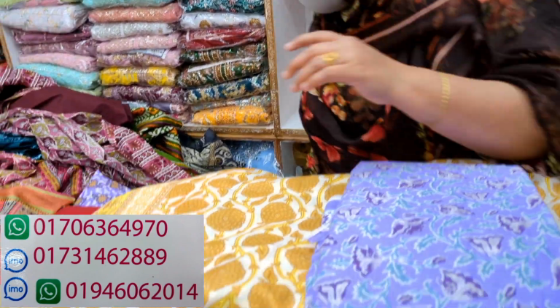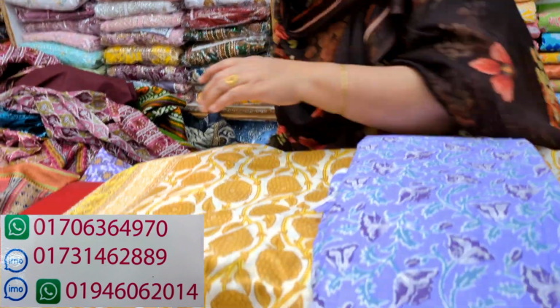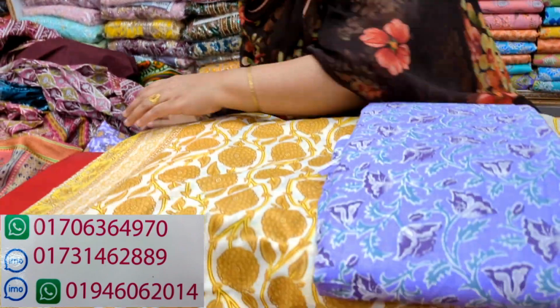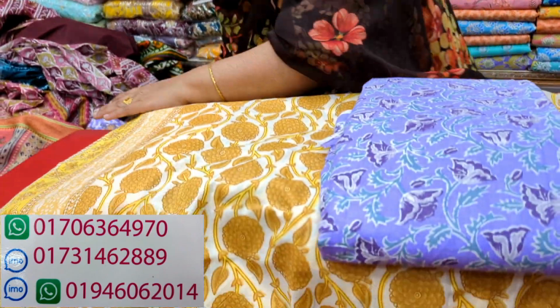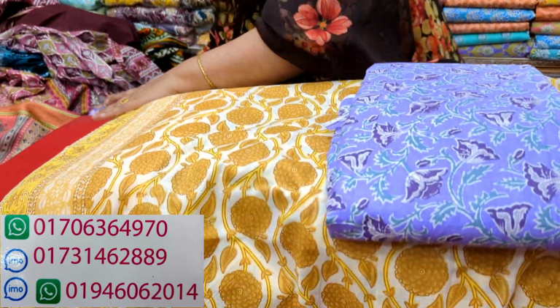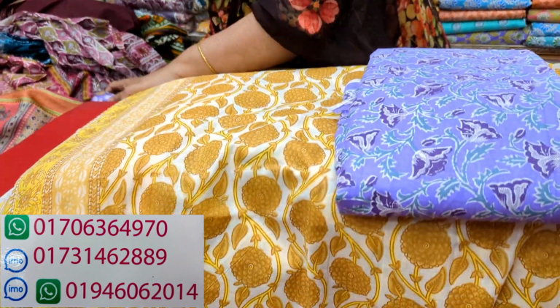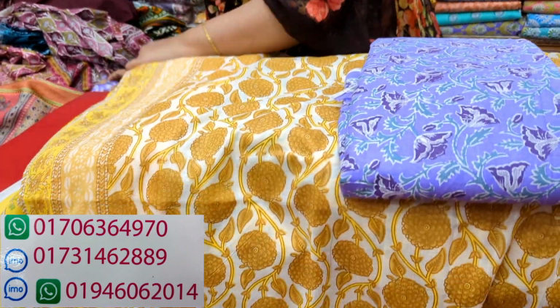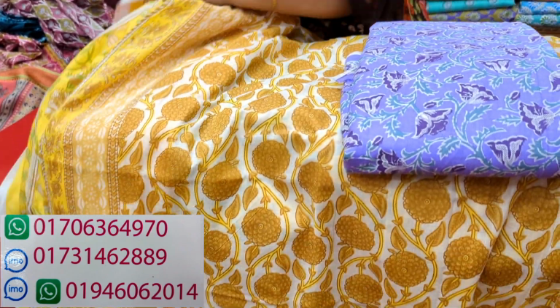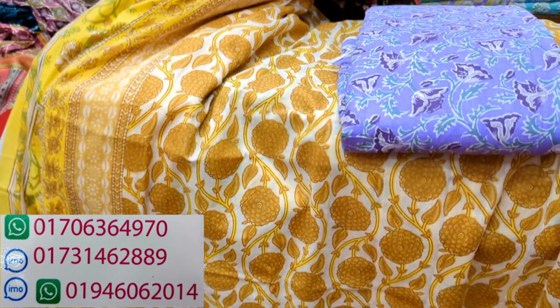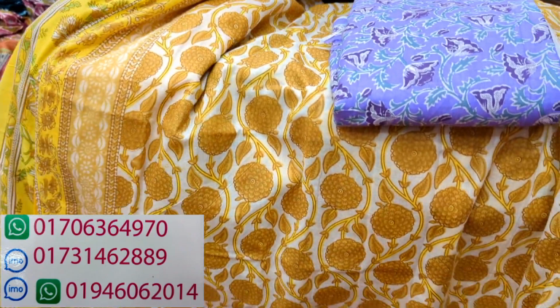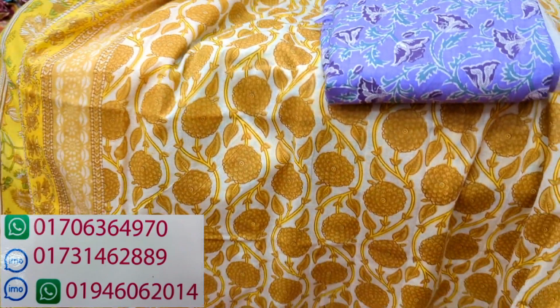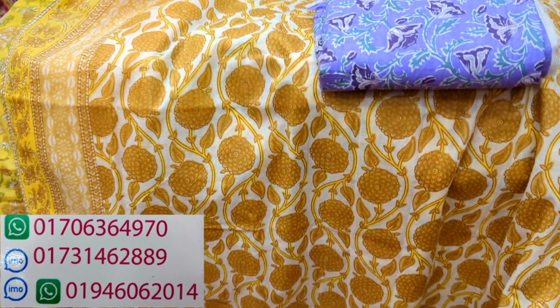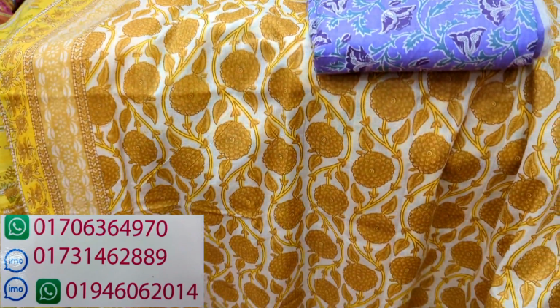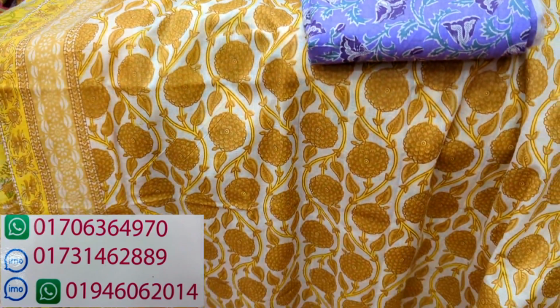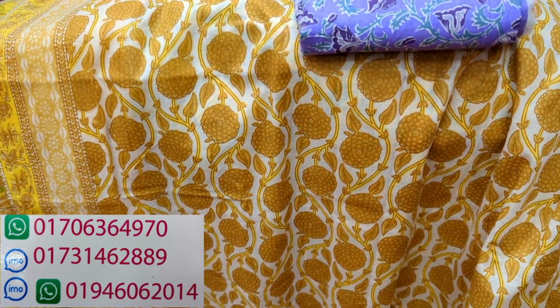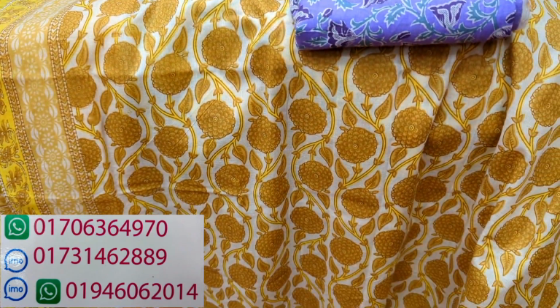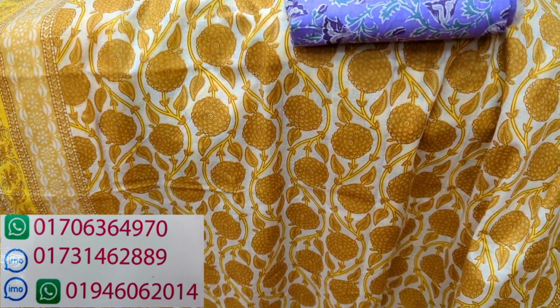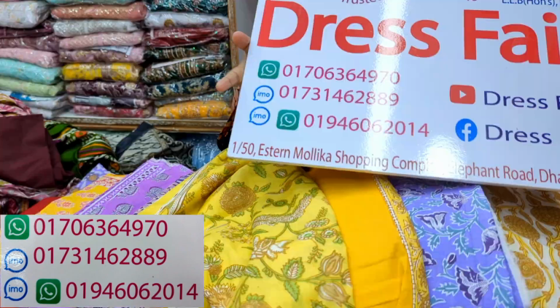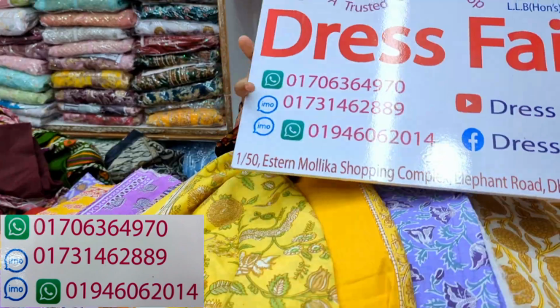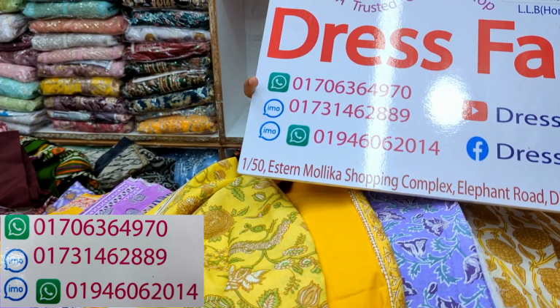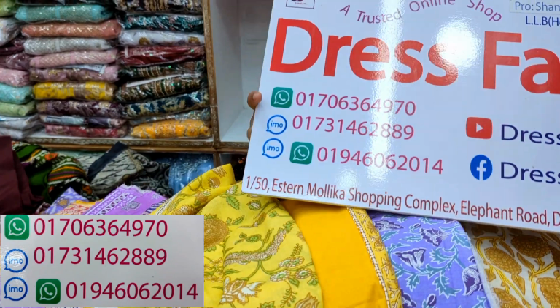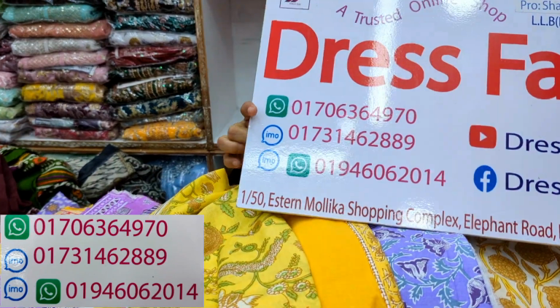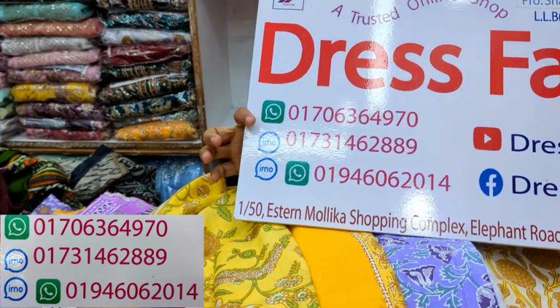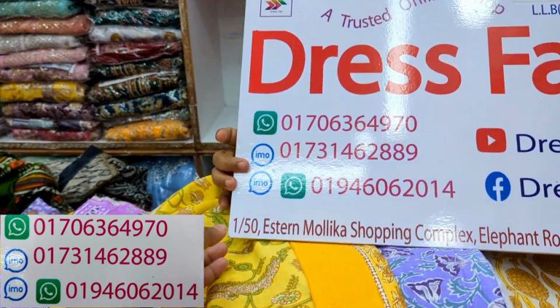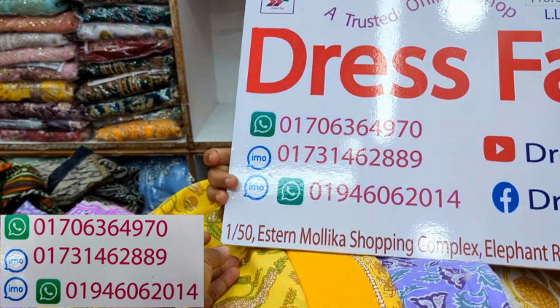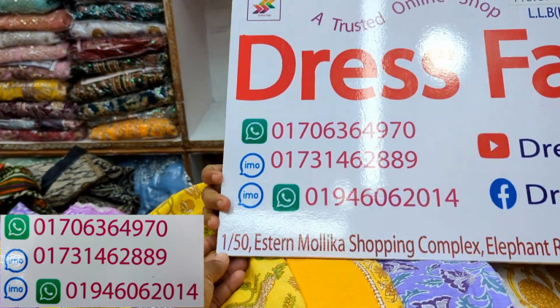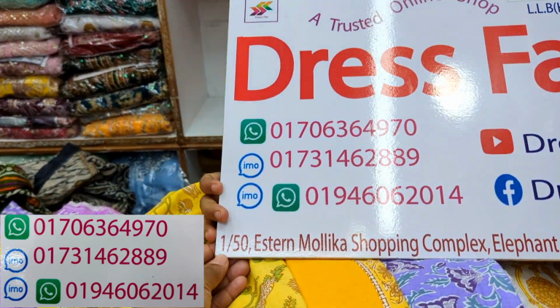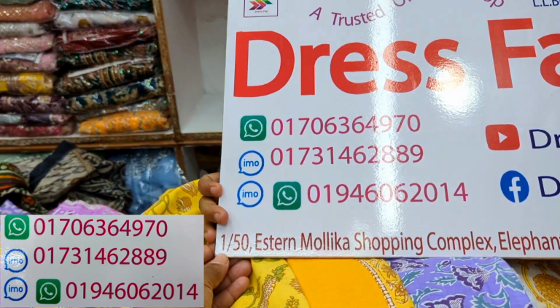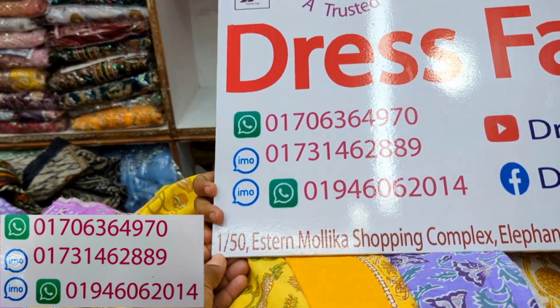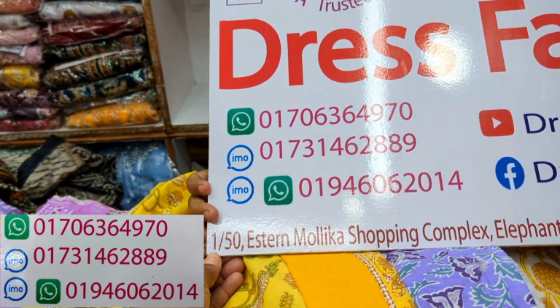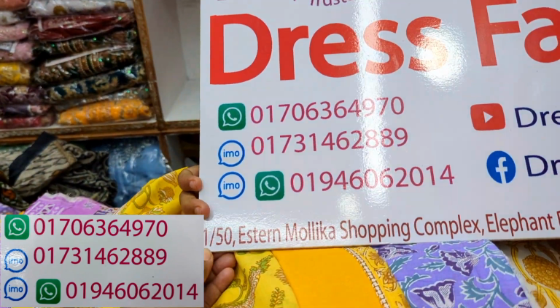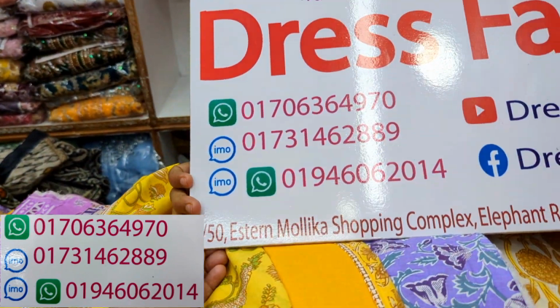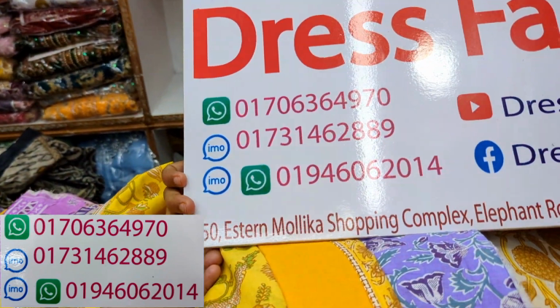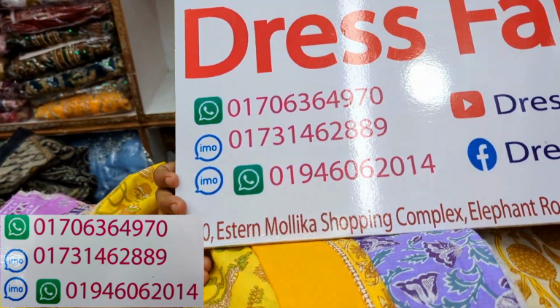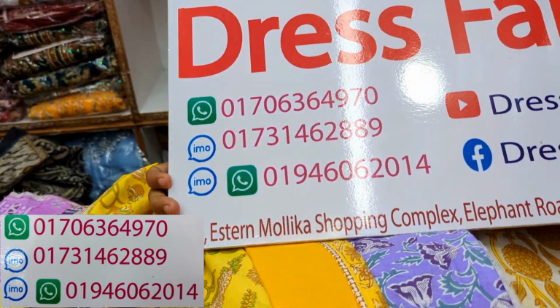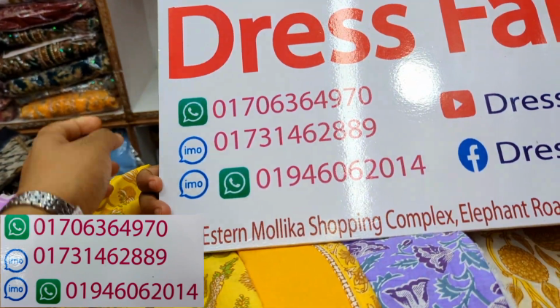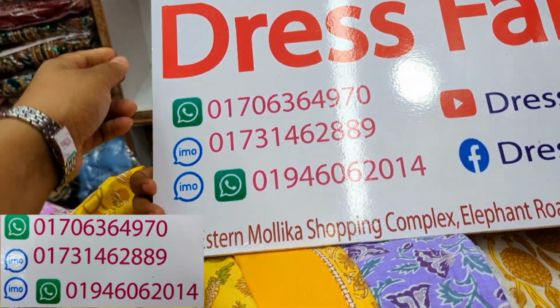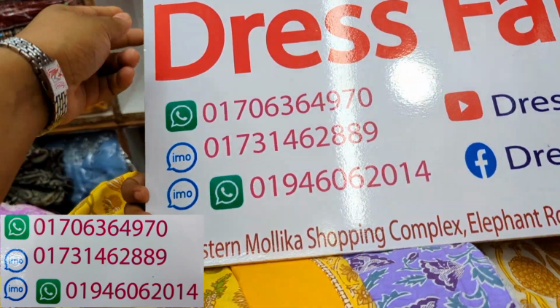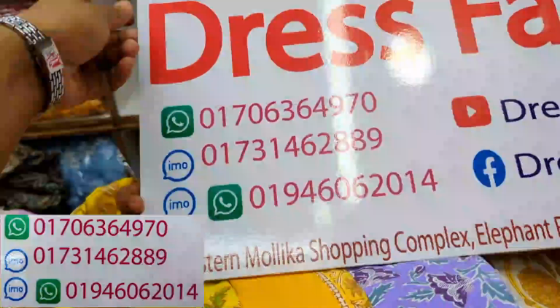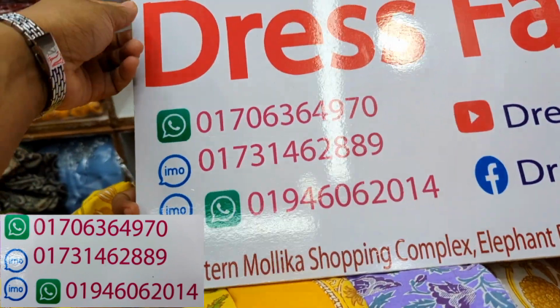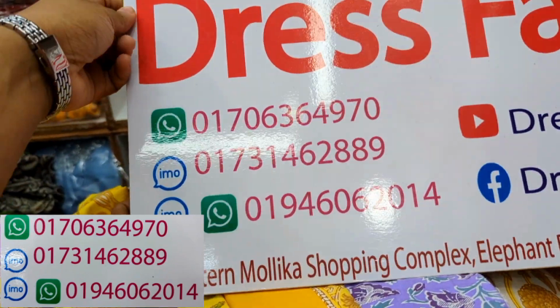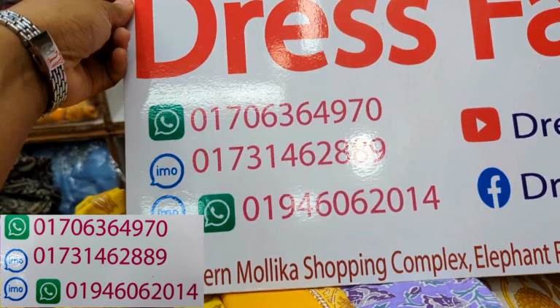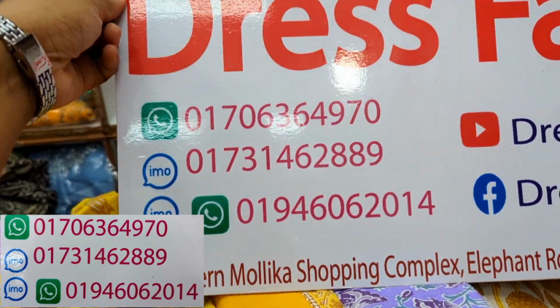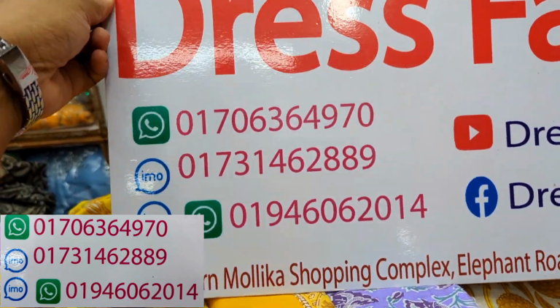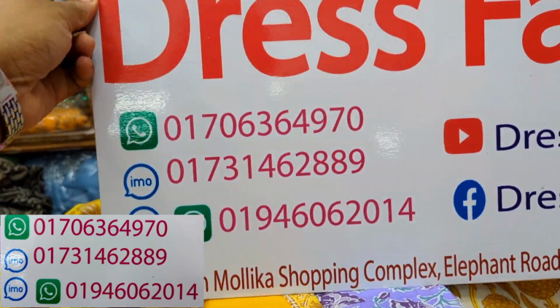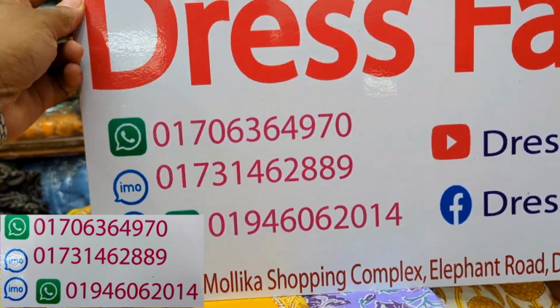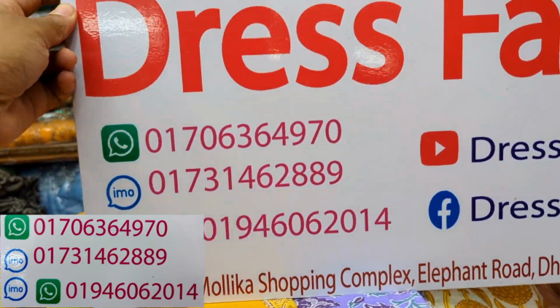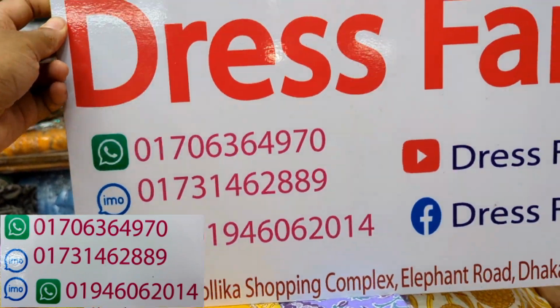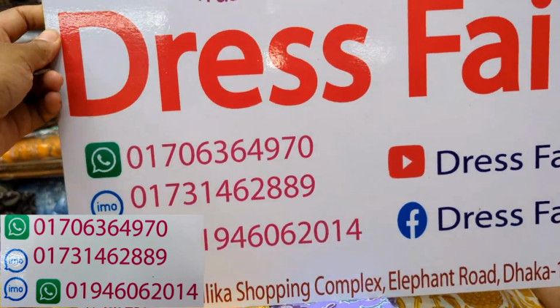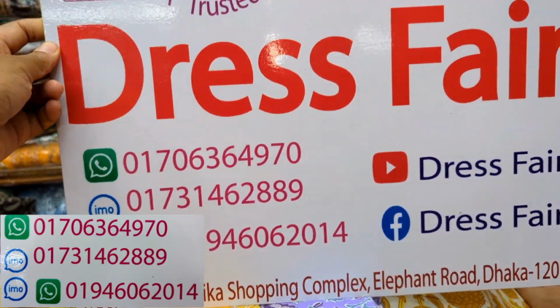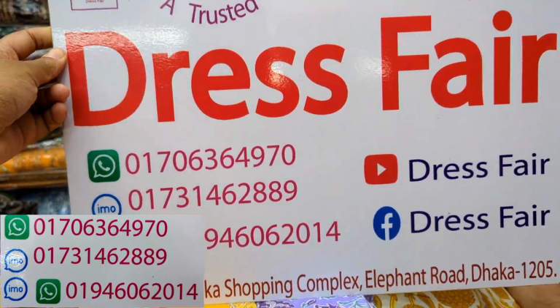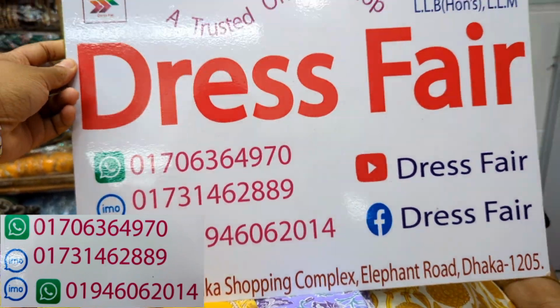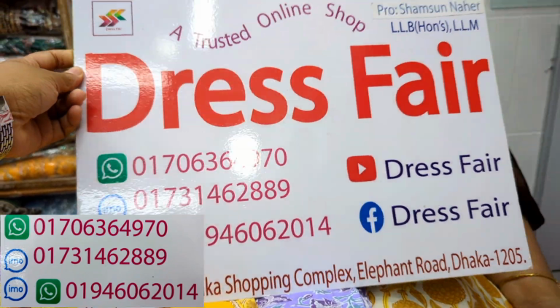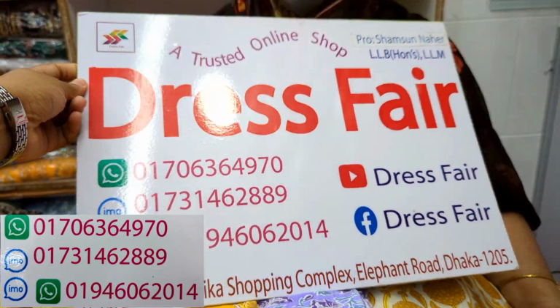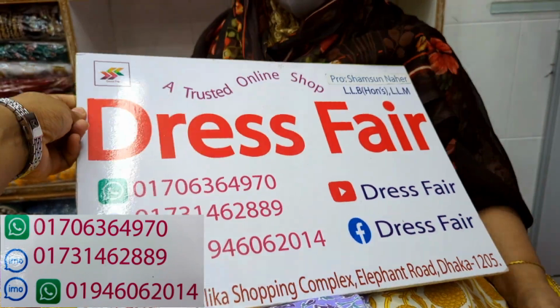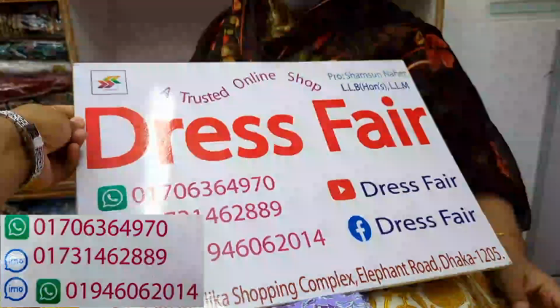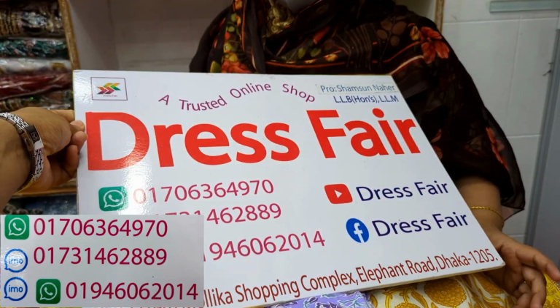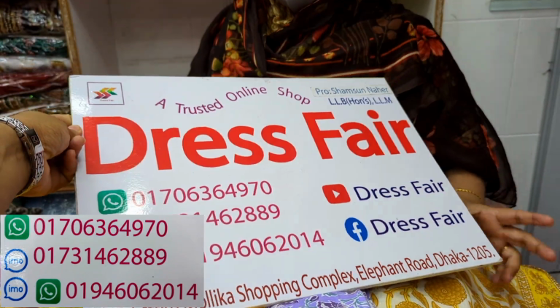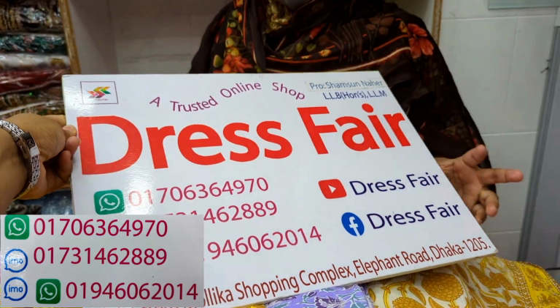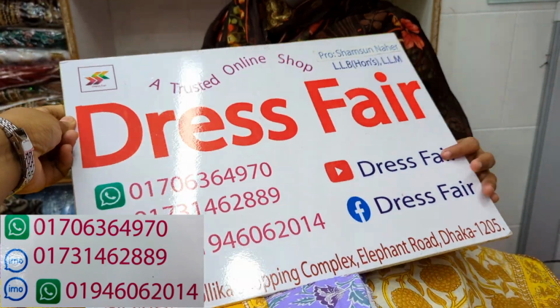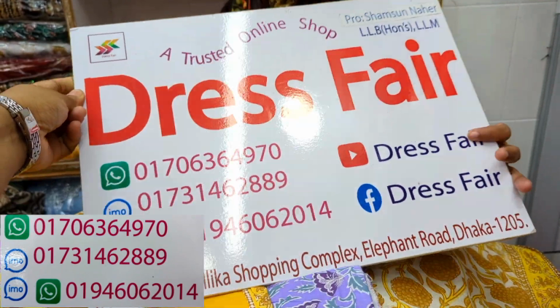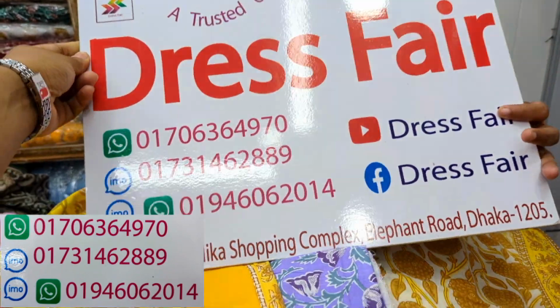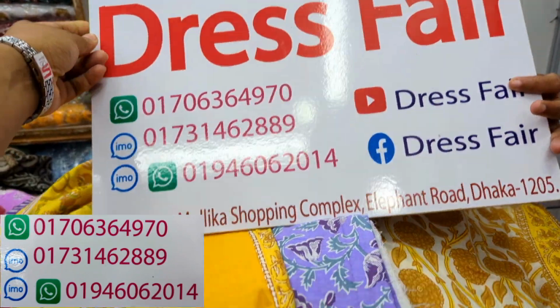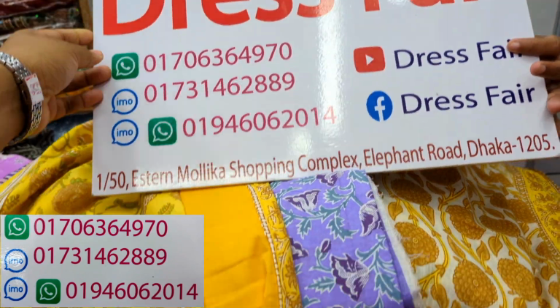We have a dress collection available. We have a phone number and videos. Contact us and we will see you soon.